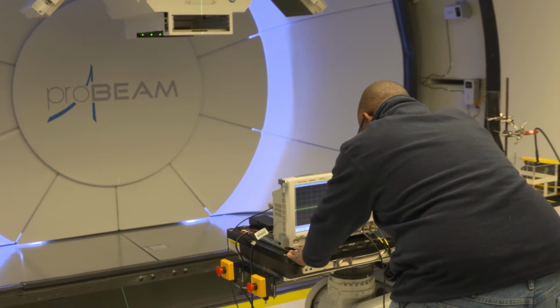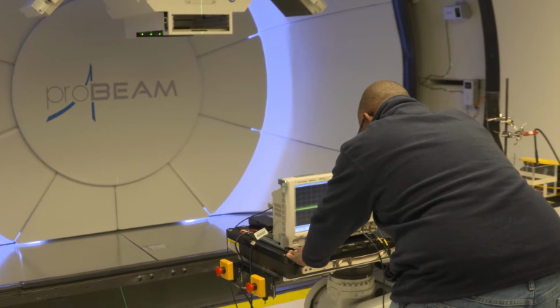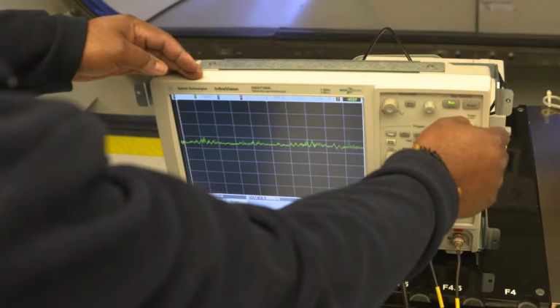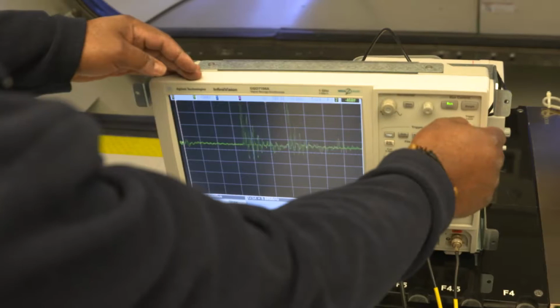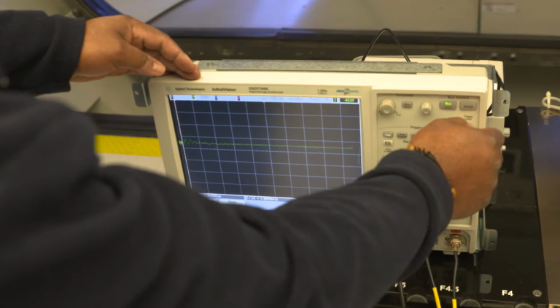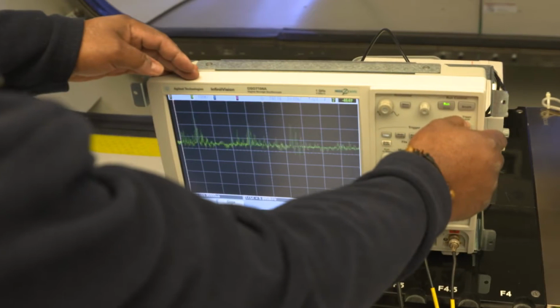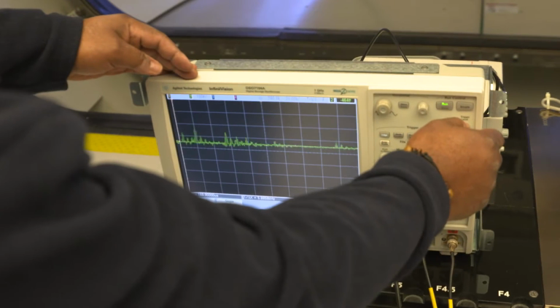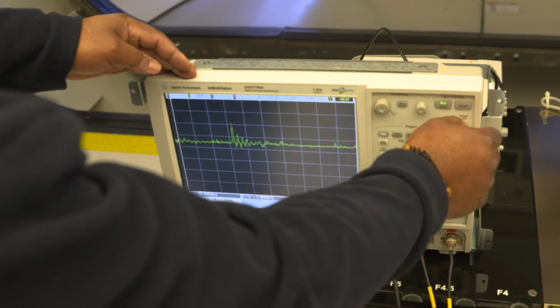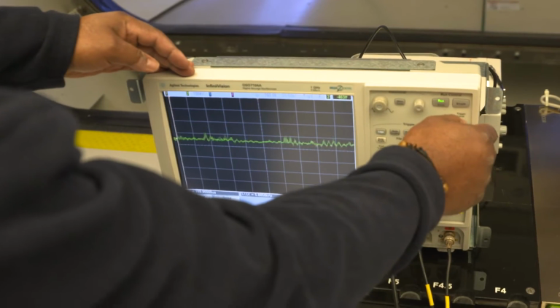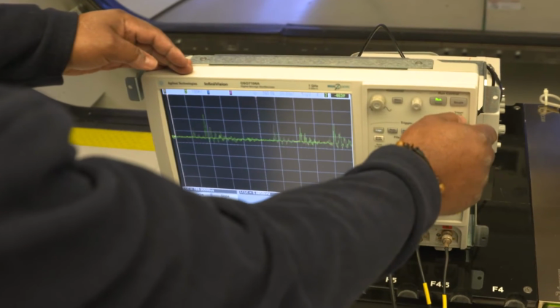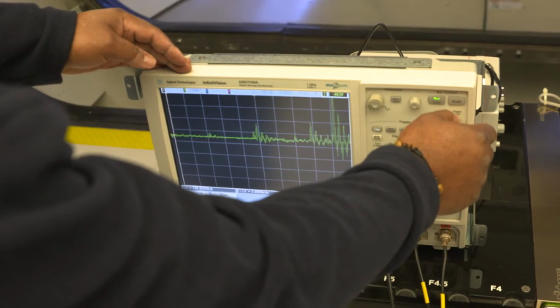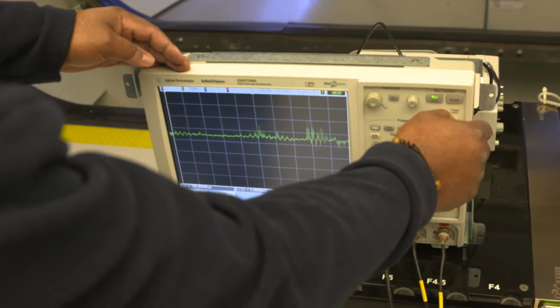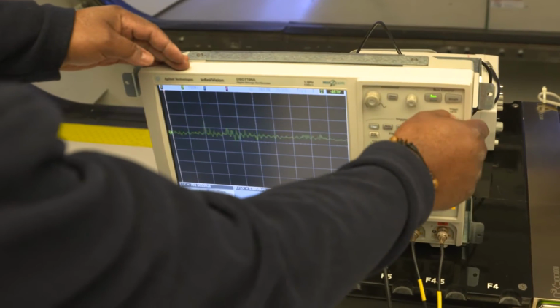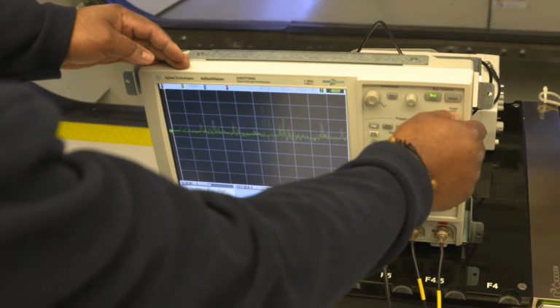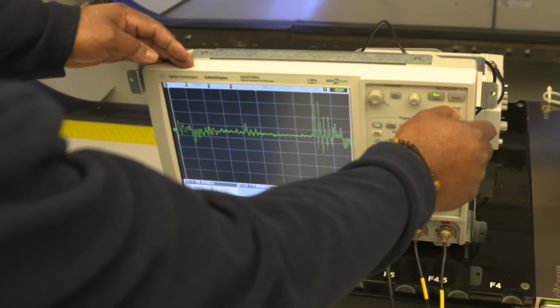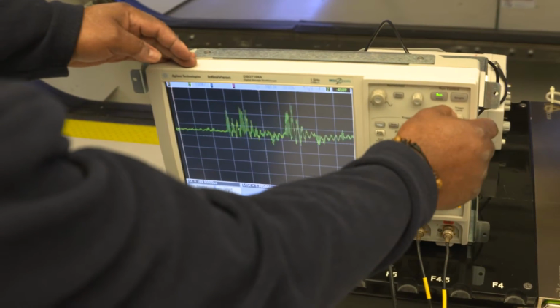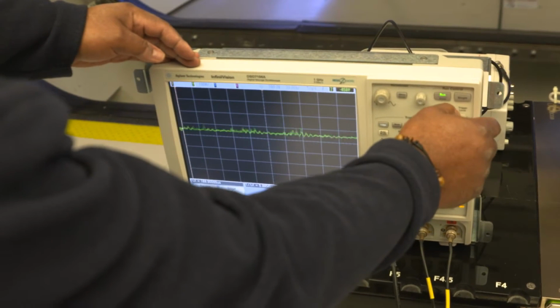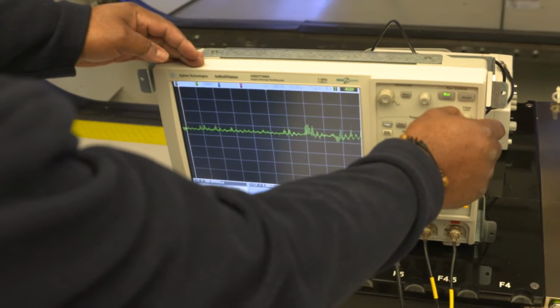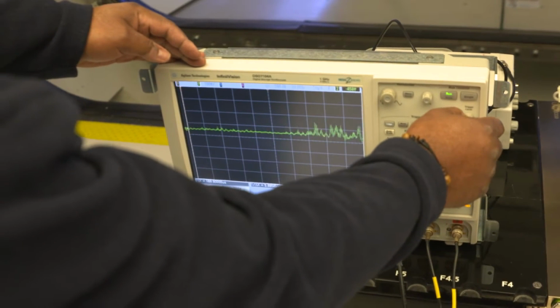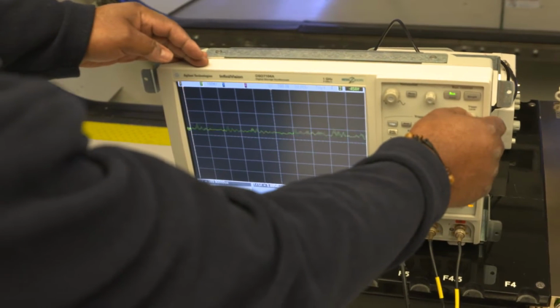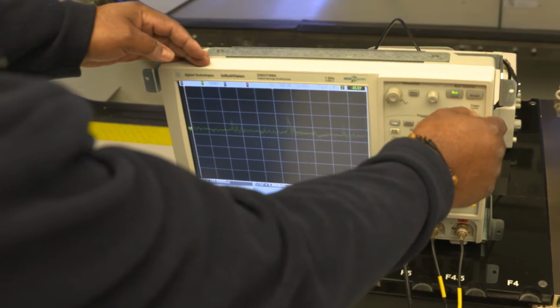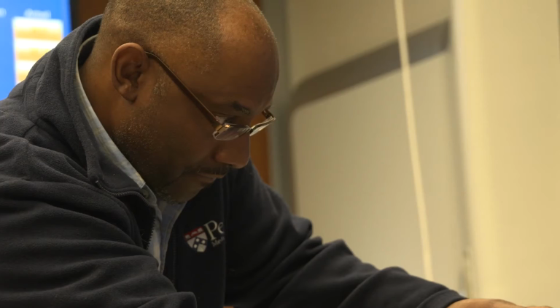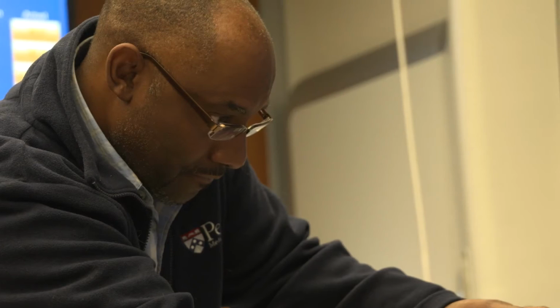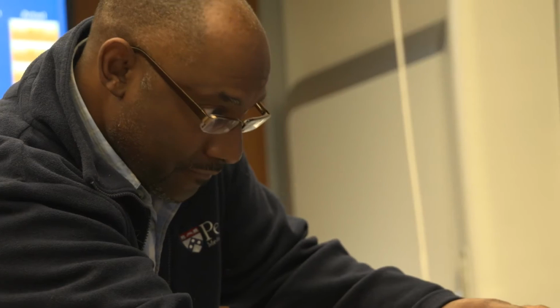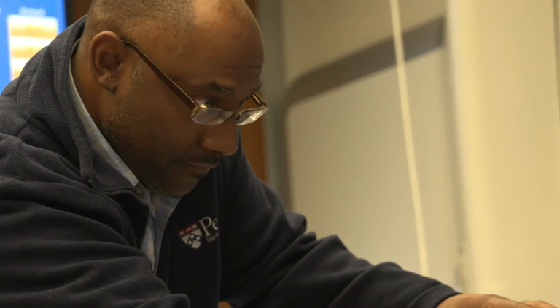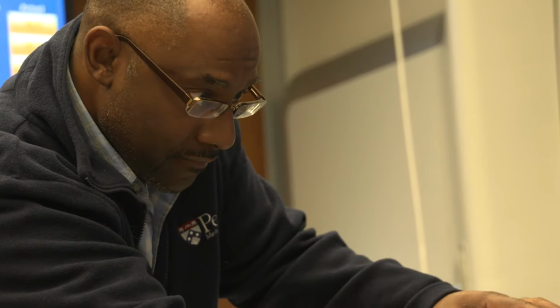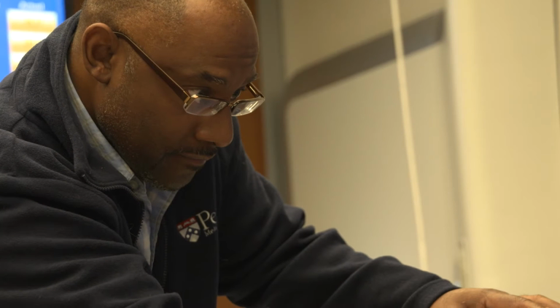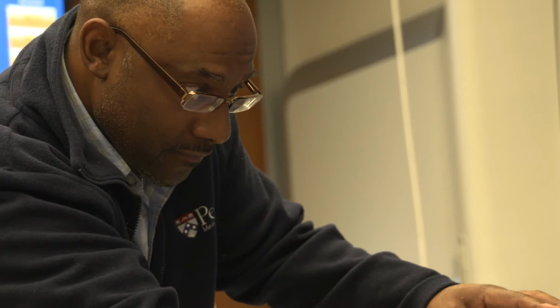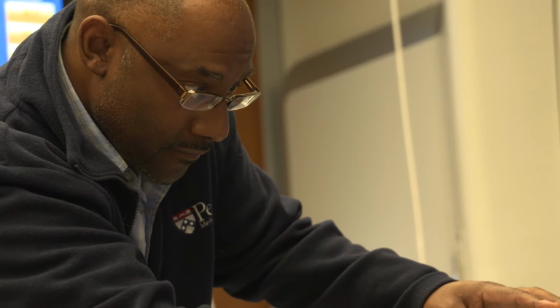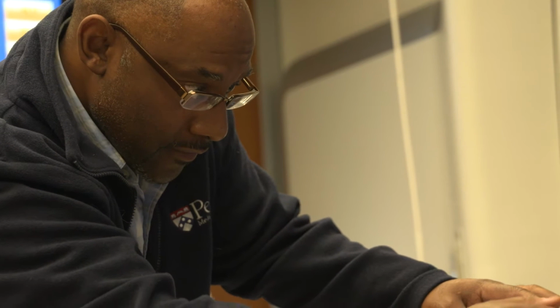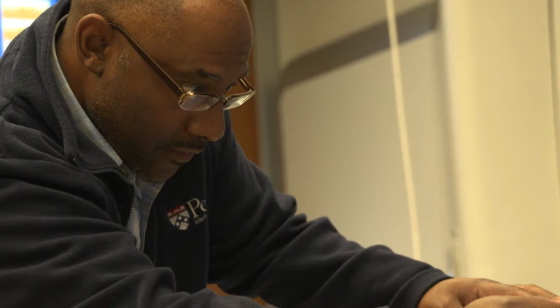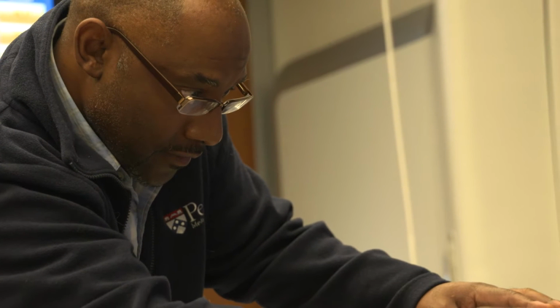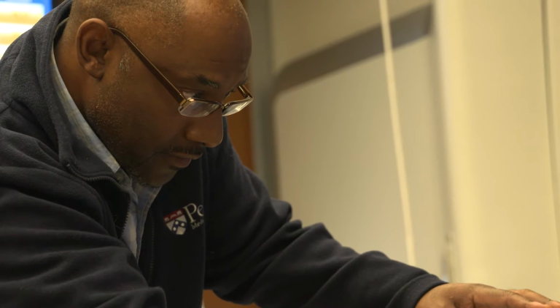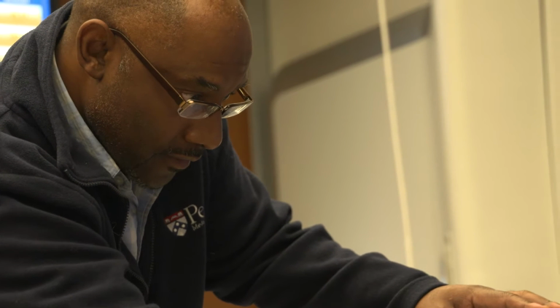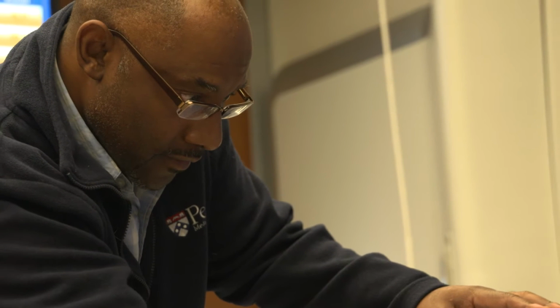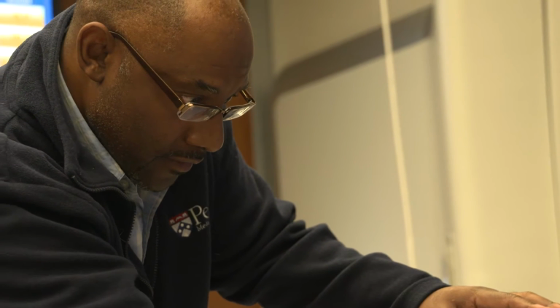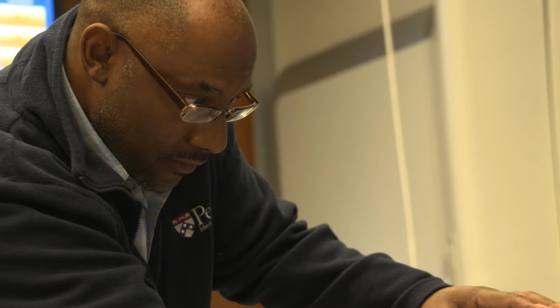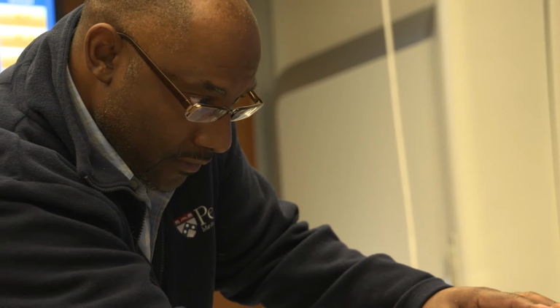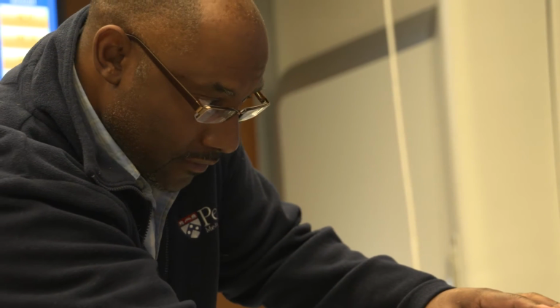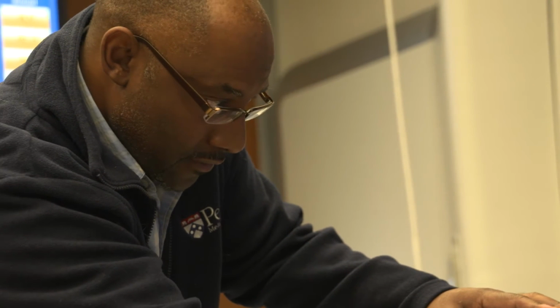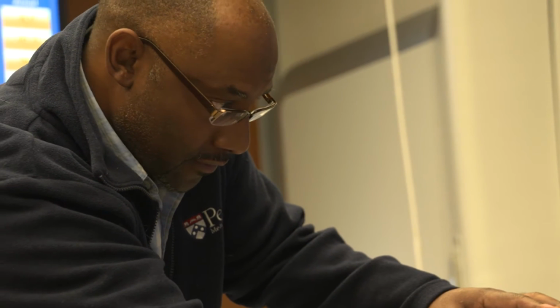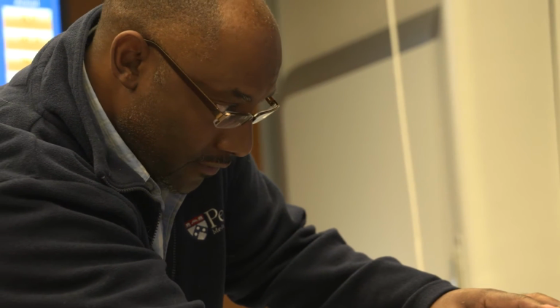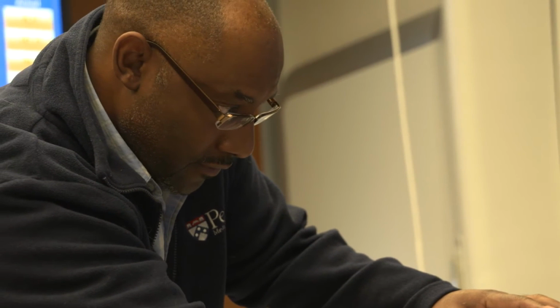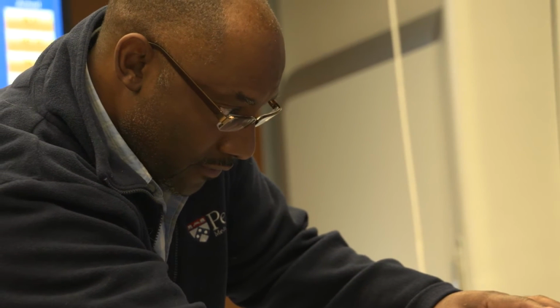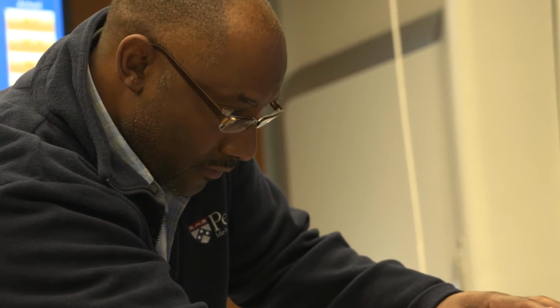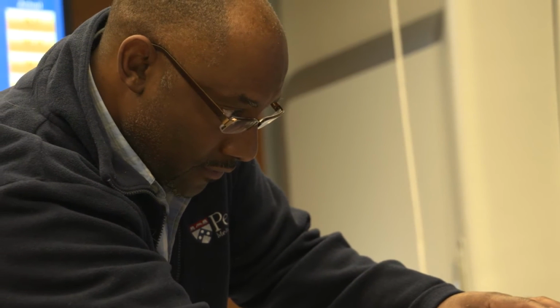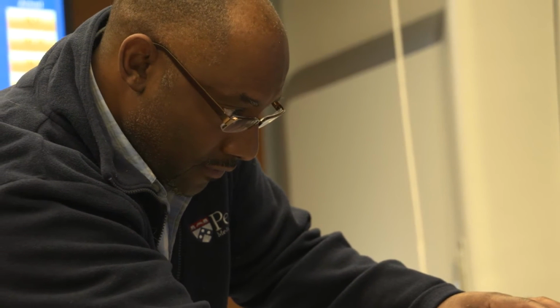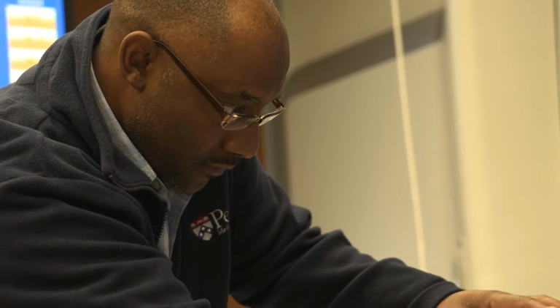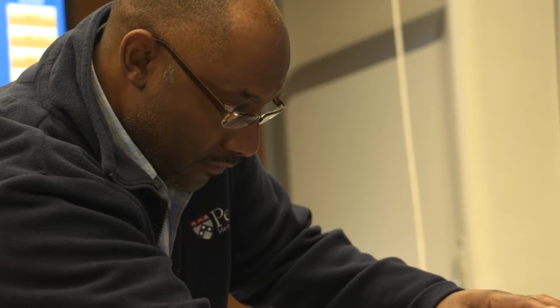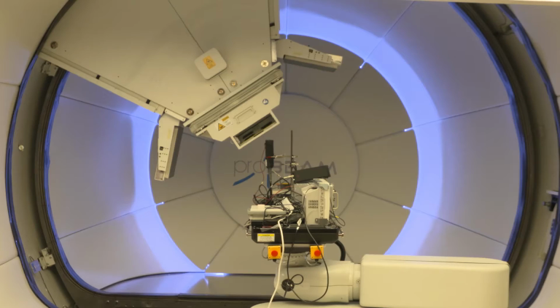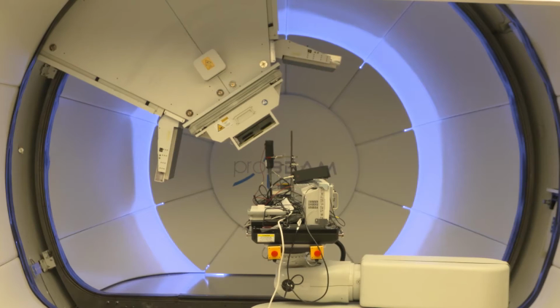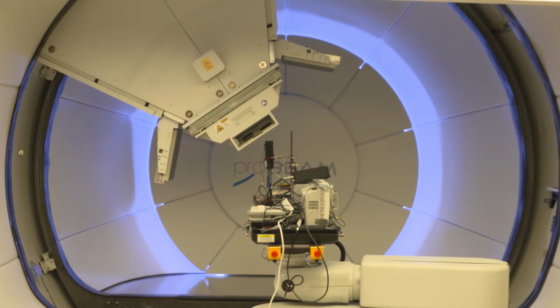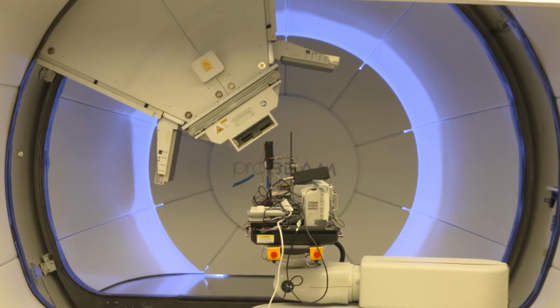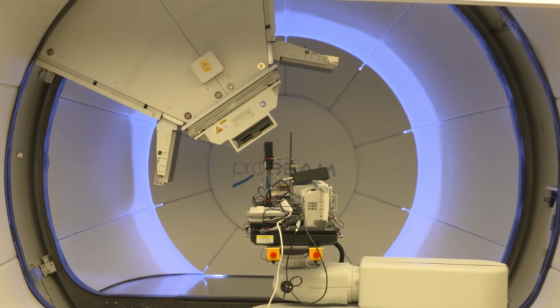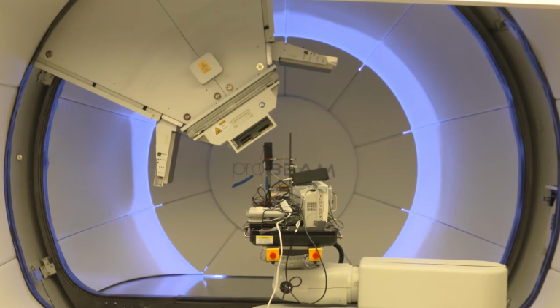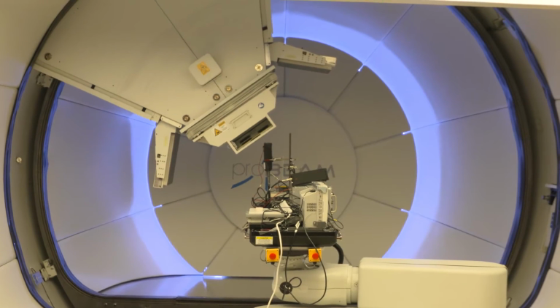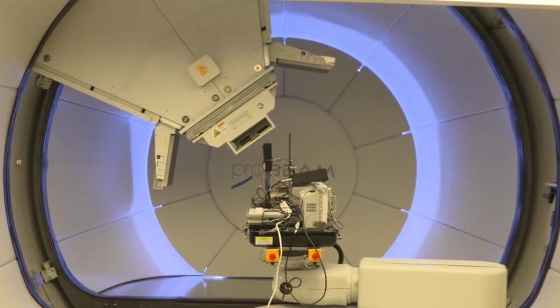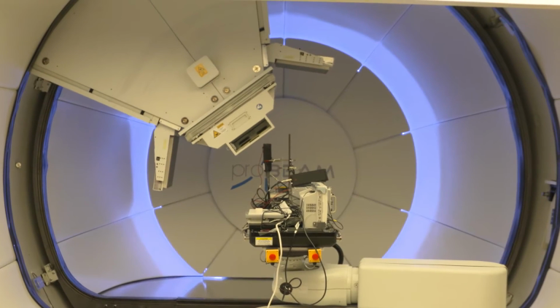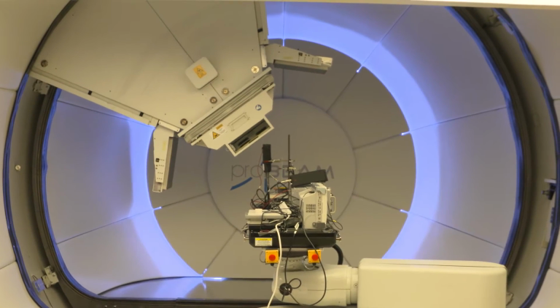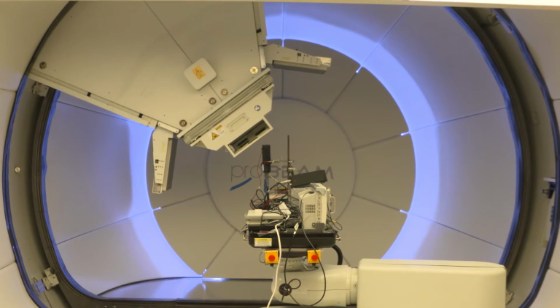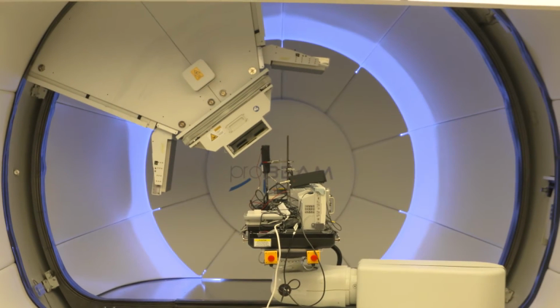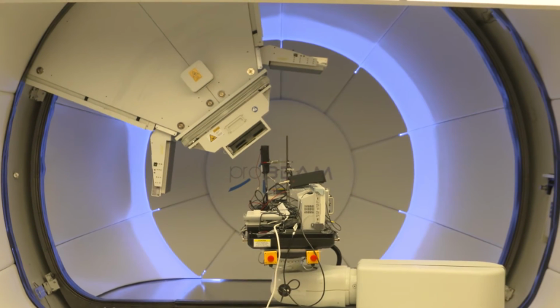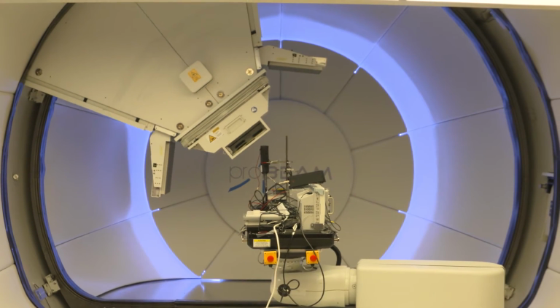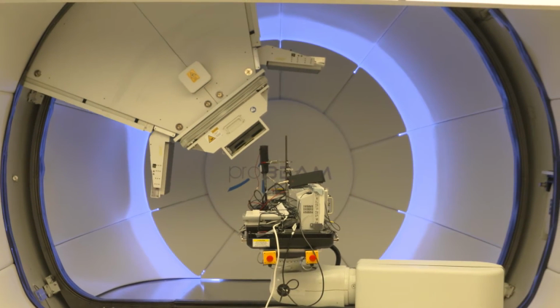Protoacoustics is another technique that we are looking at to see how well we can monitor this range in order to safely deliver proton therapy.